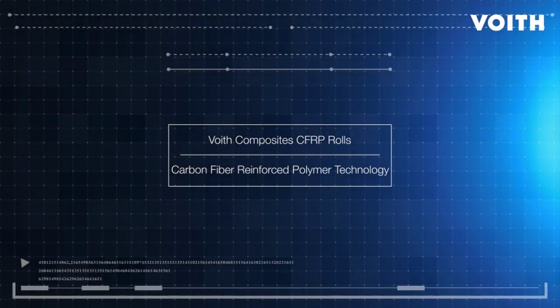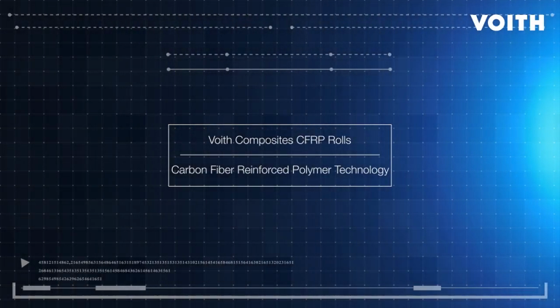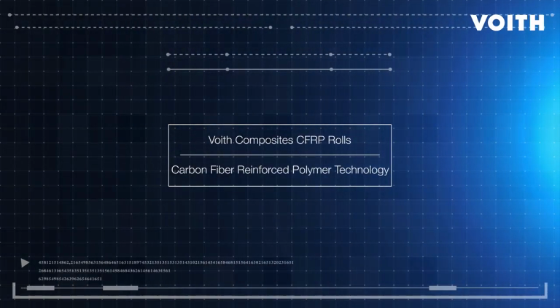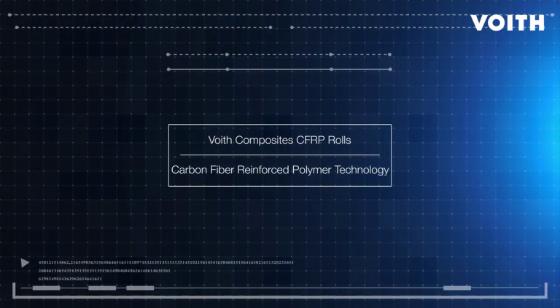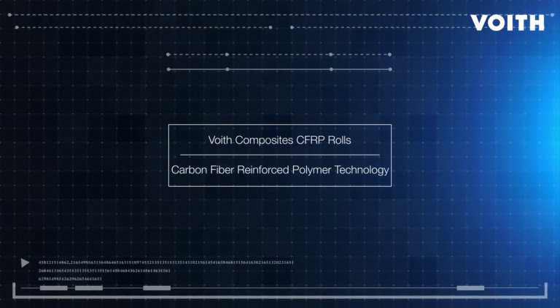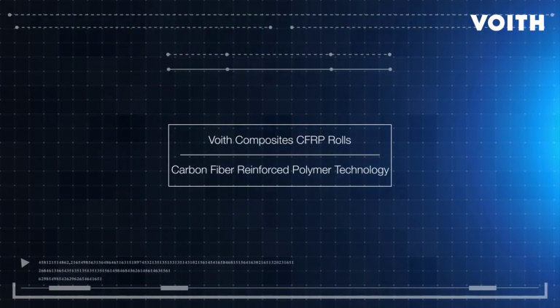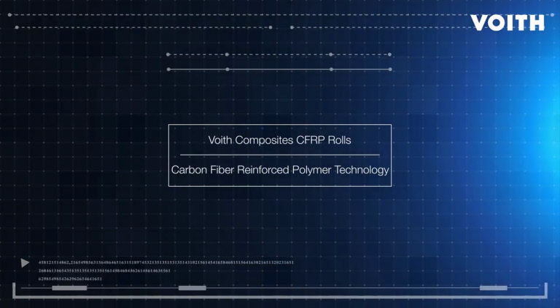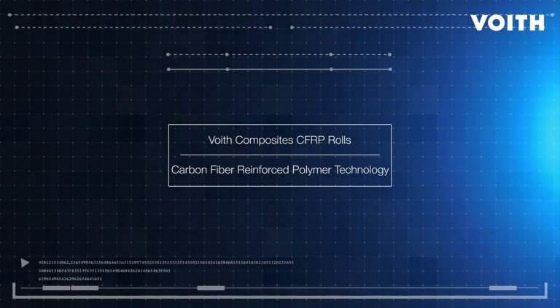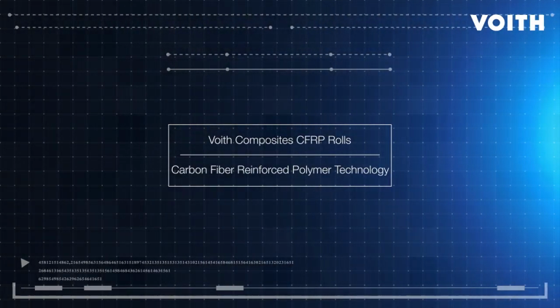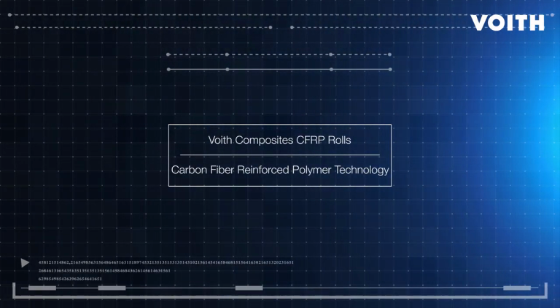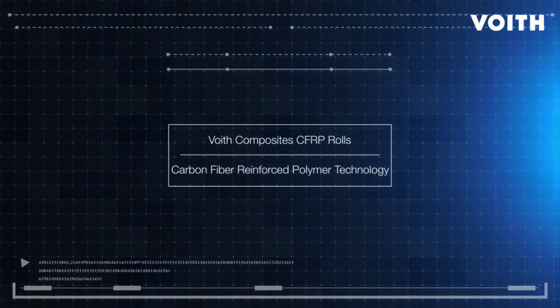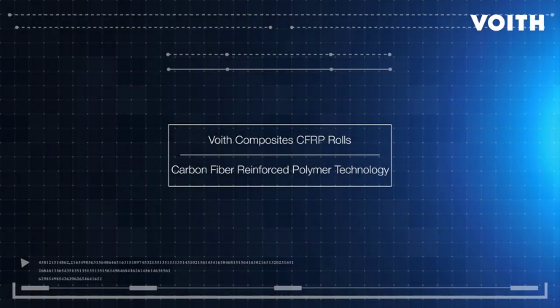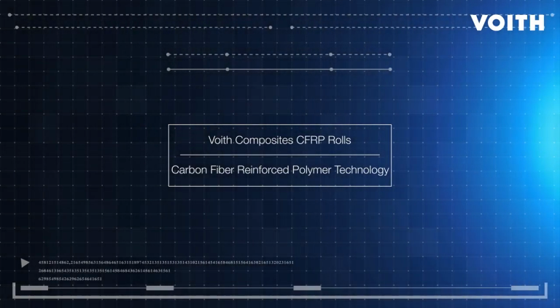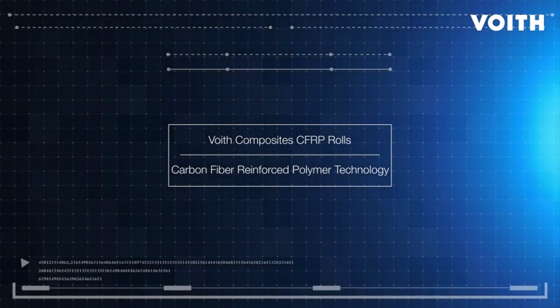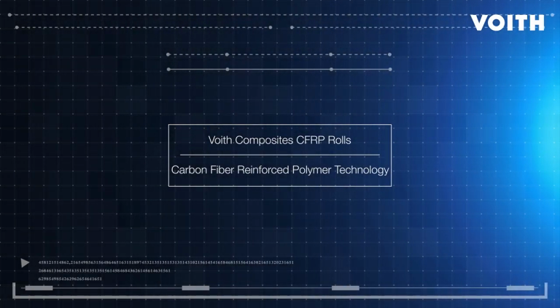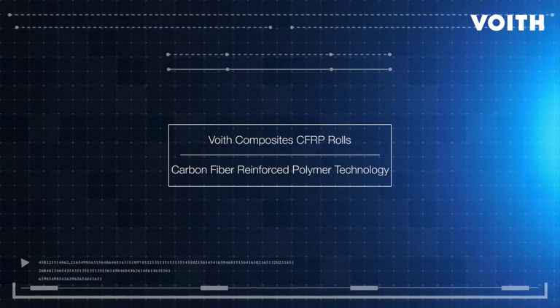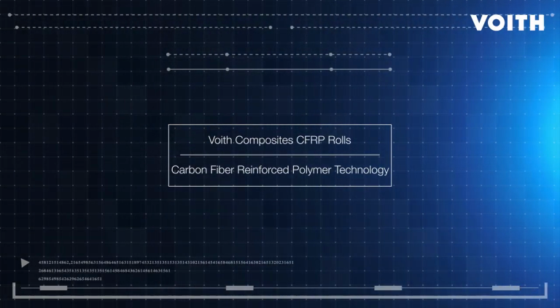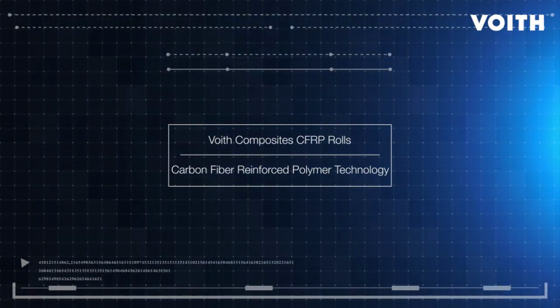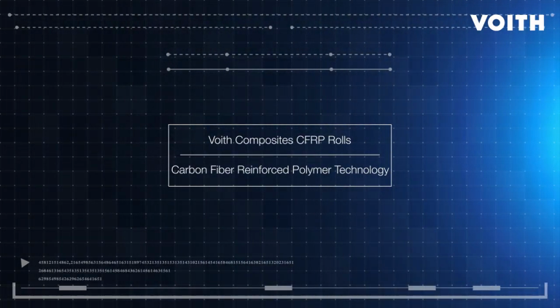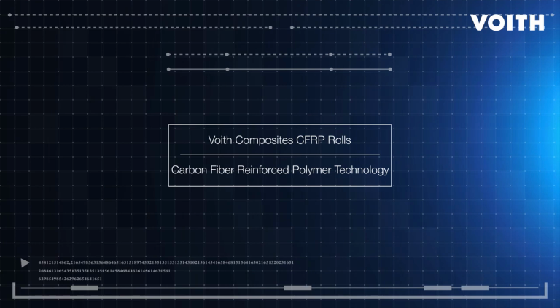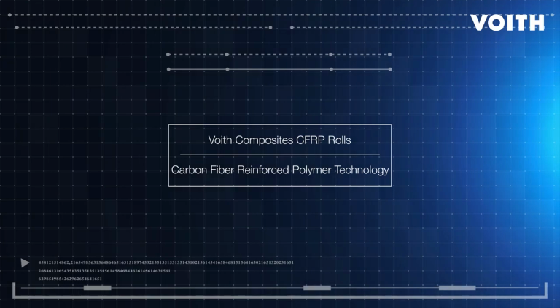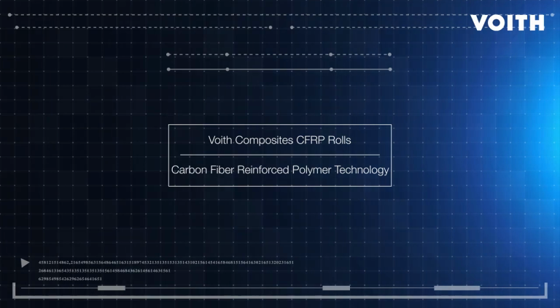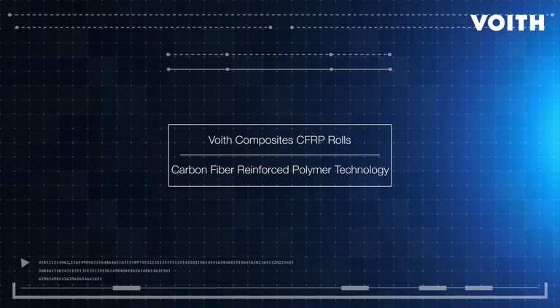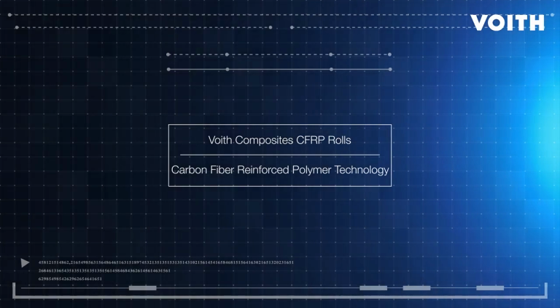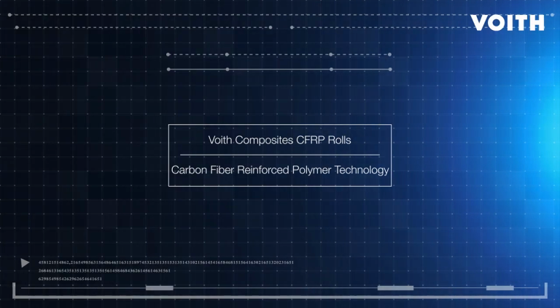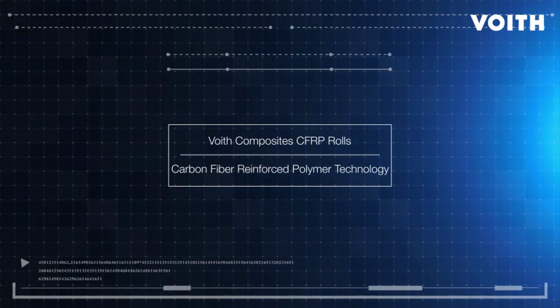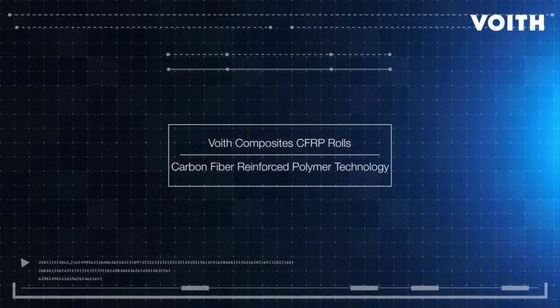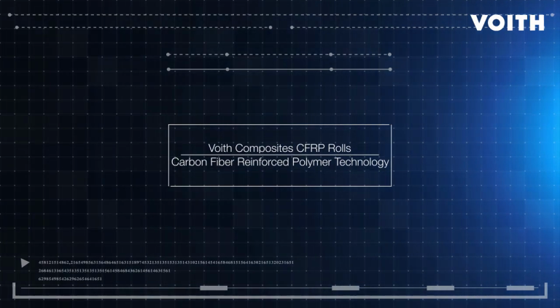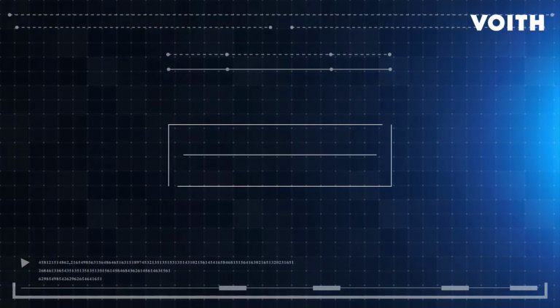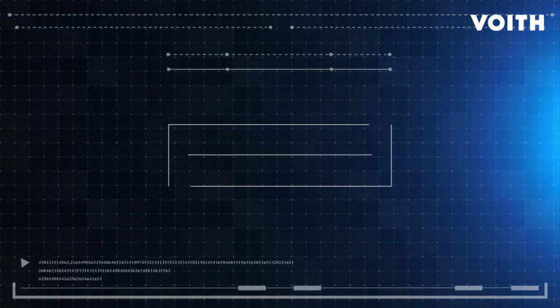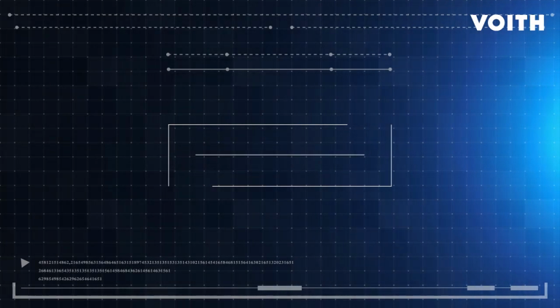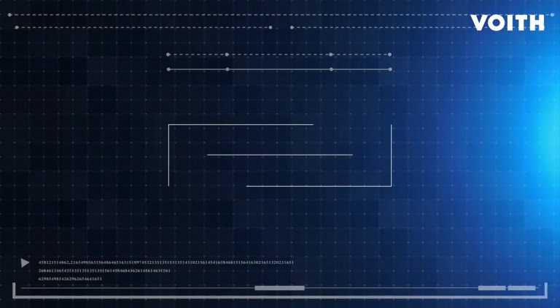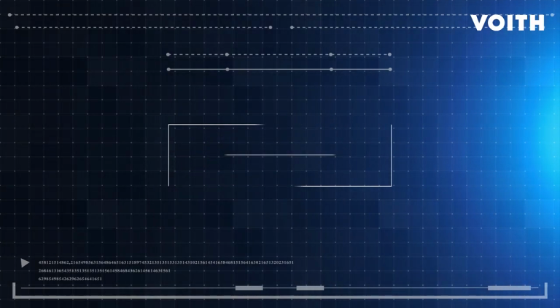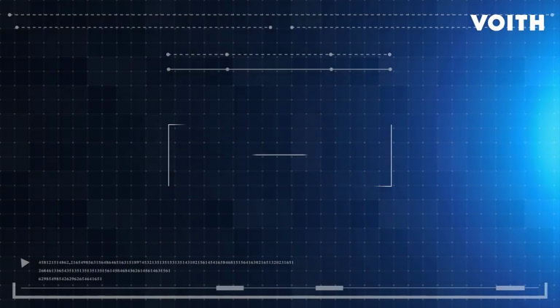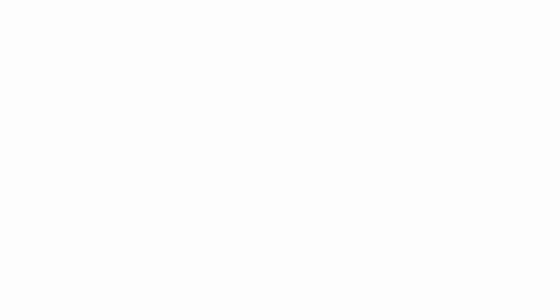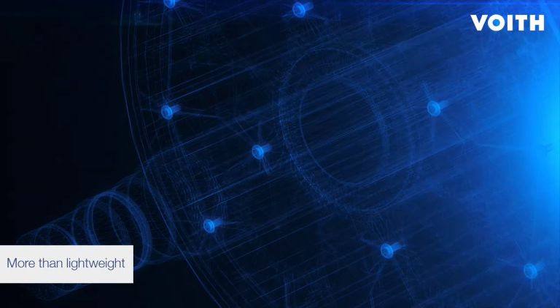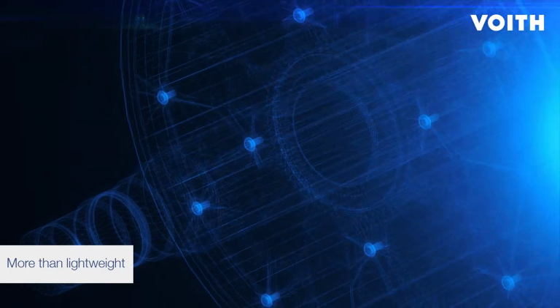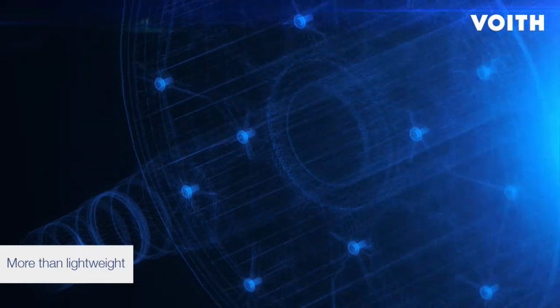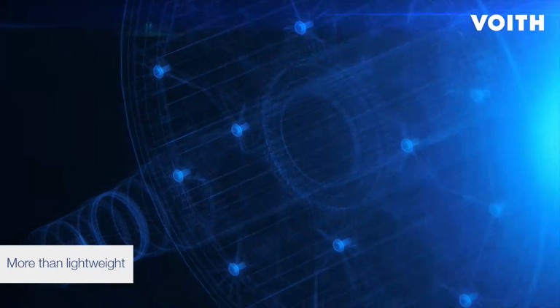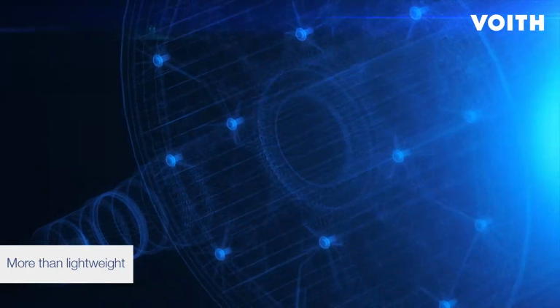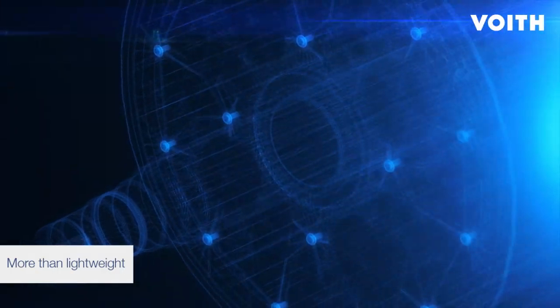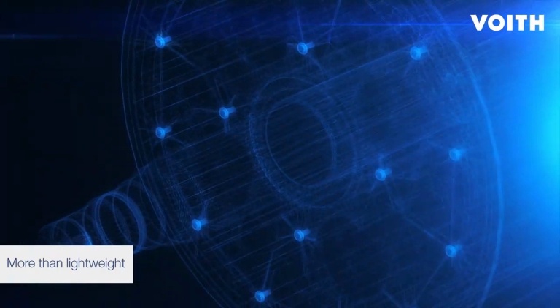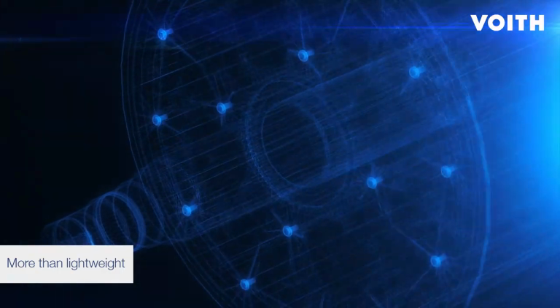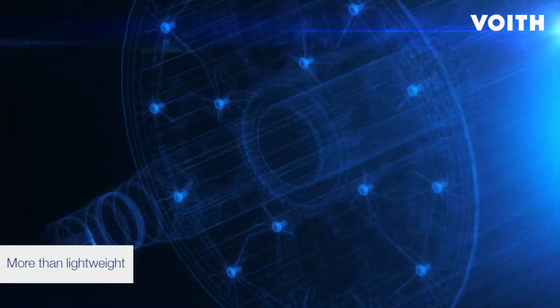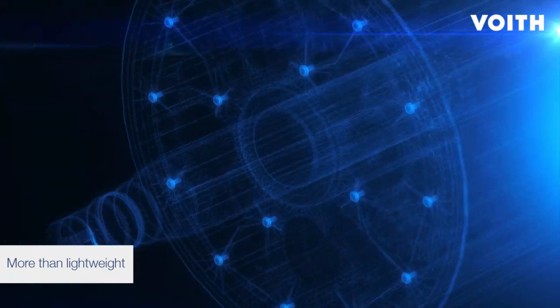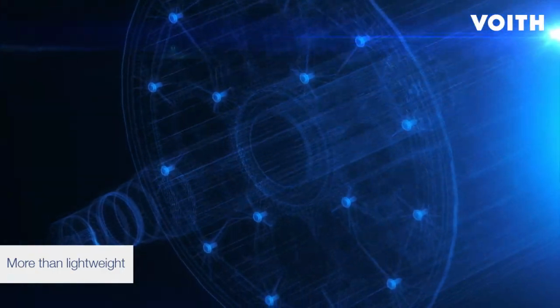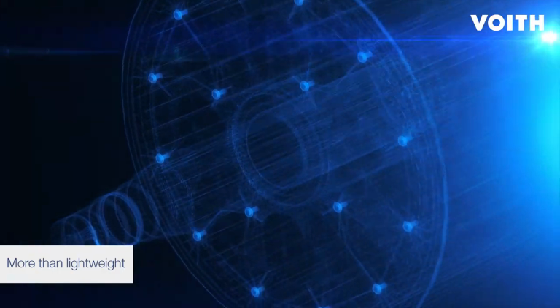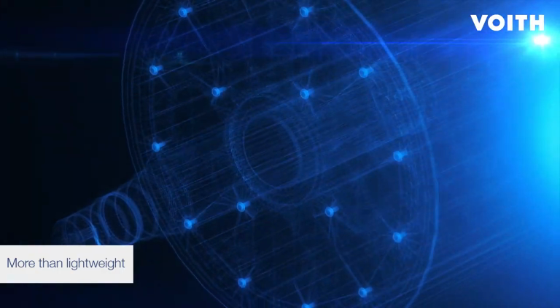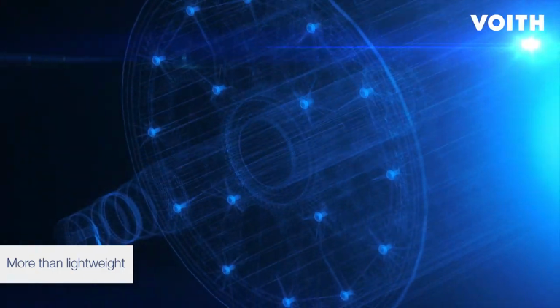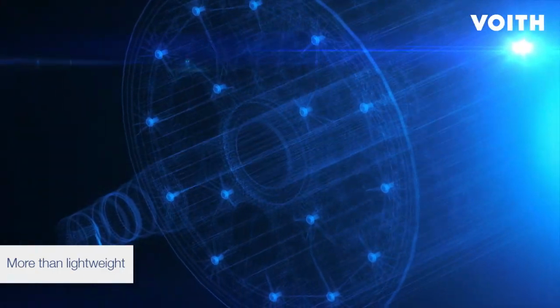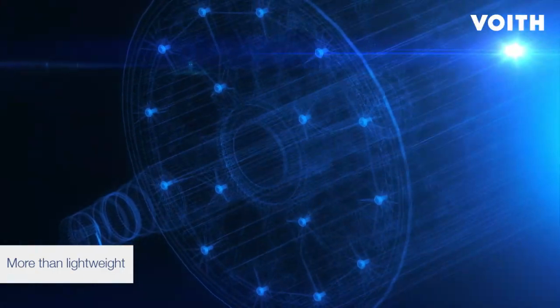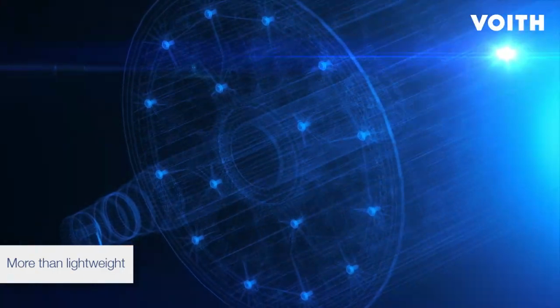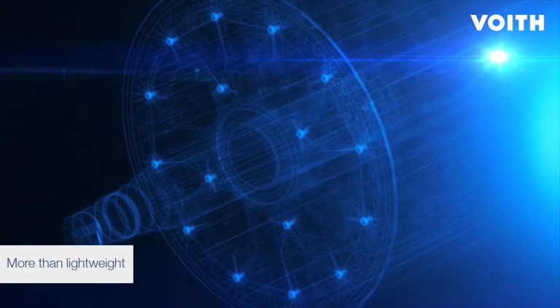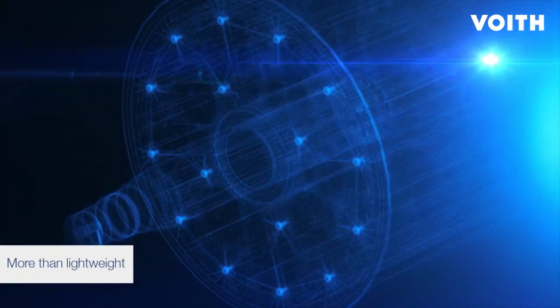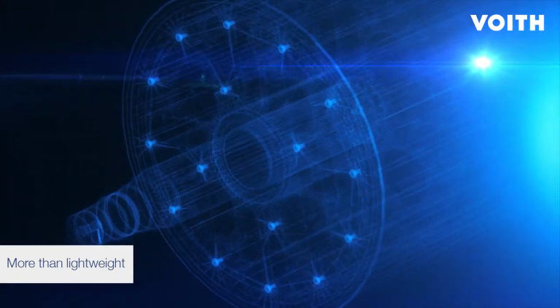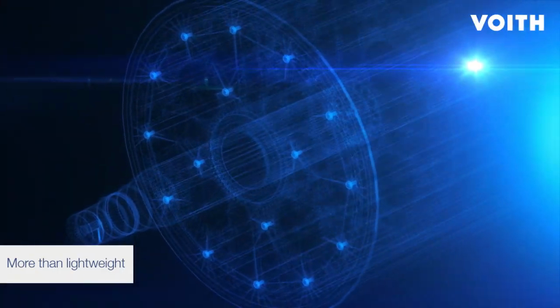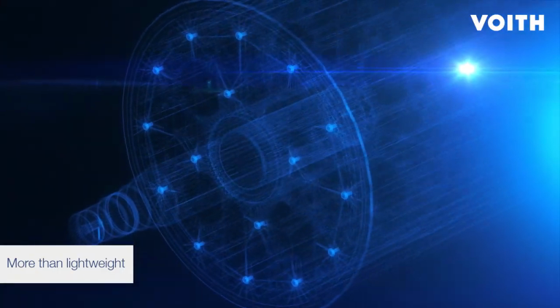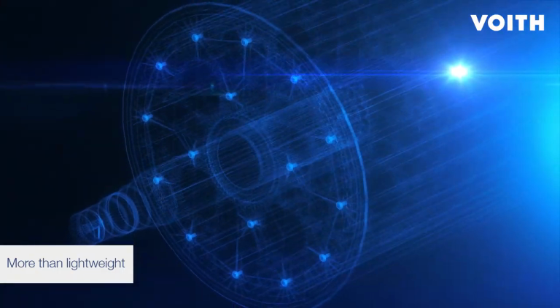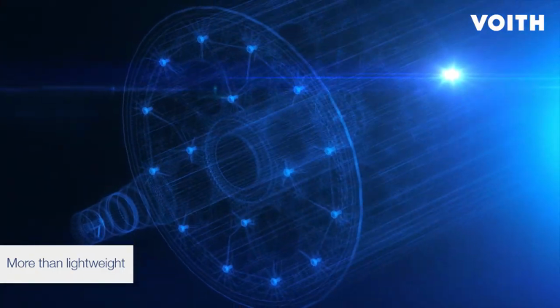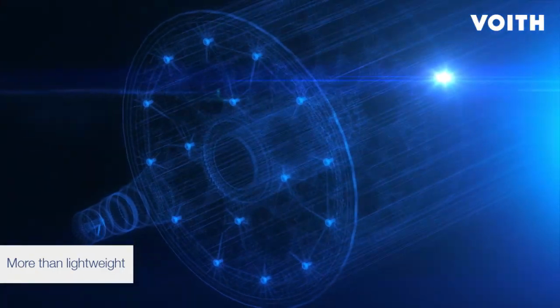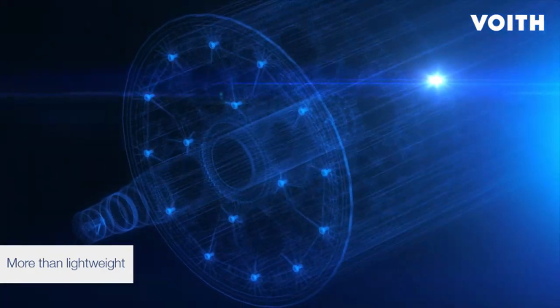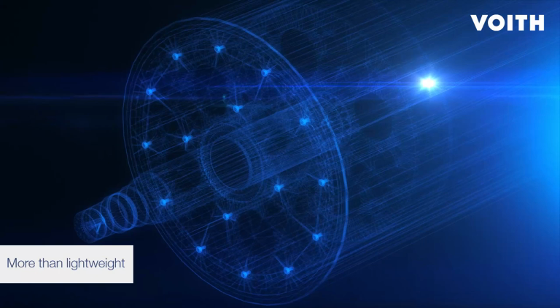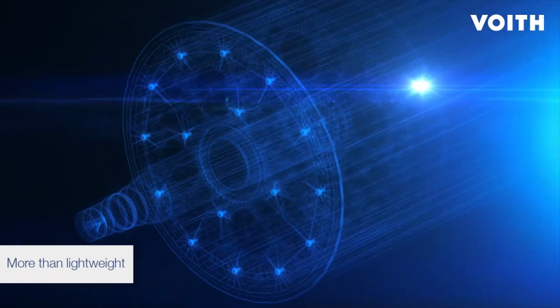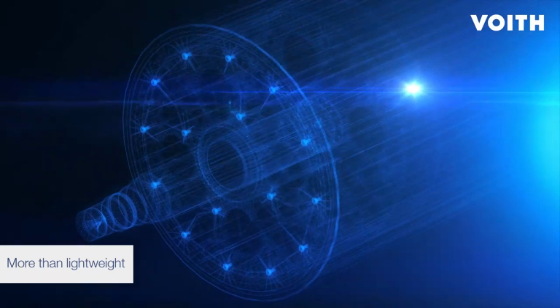Due to their outstanding product characteristics, the use of carbon-fiber-reinforced composite components is growing.